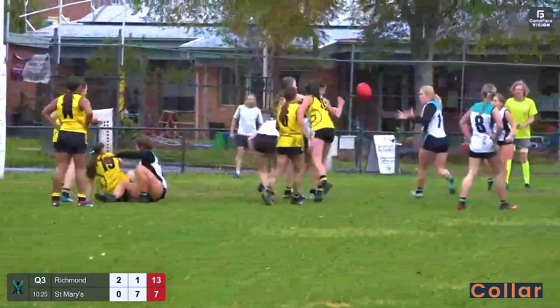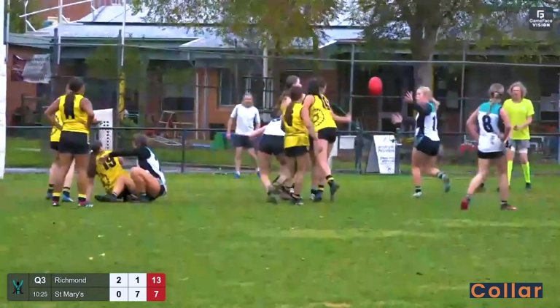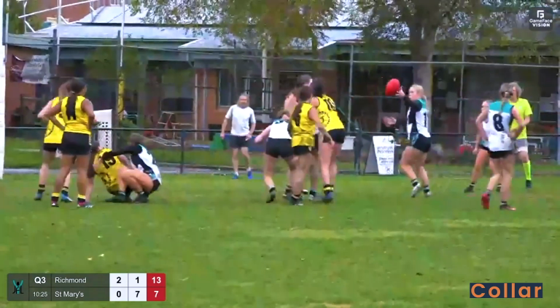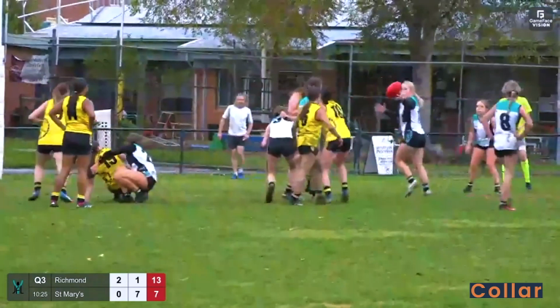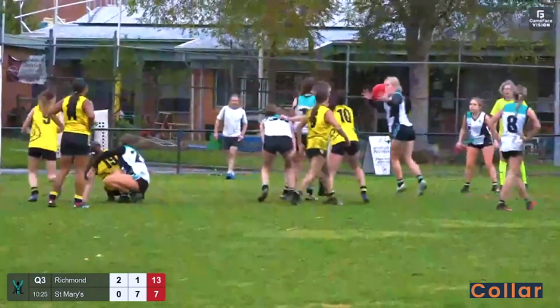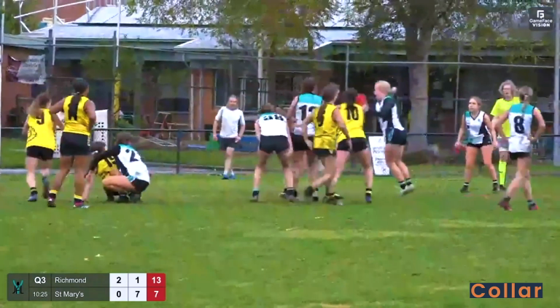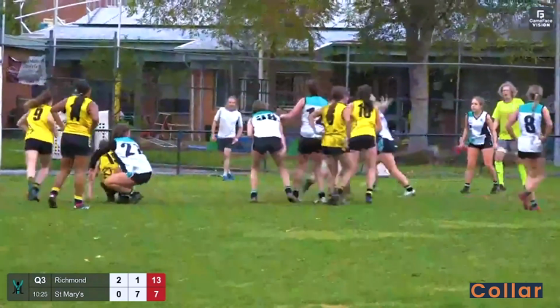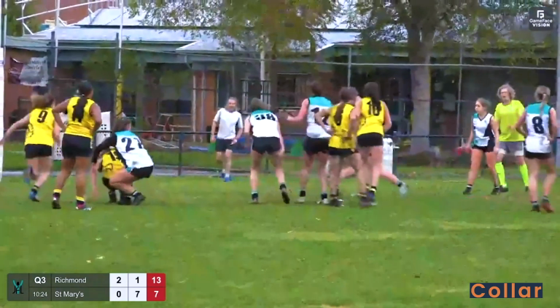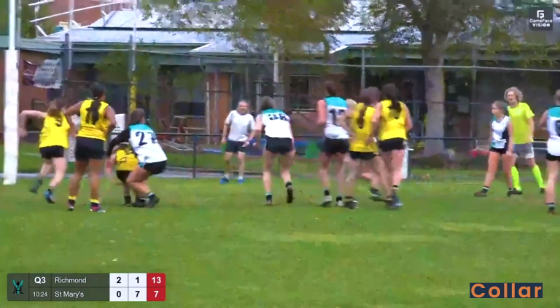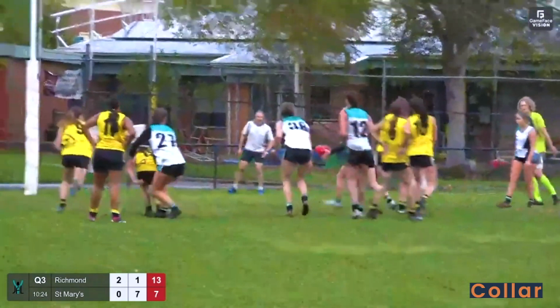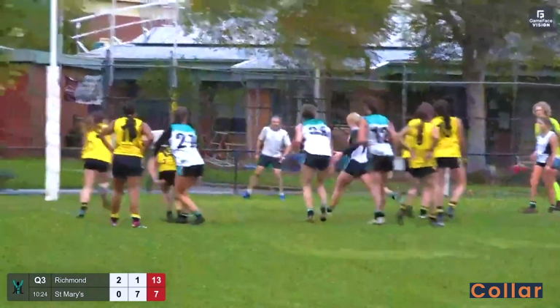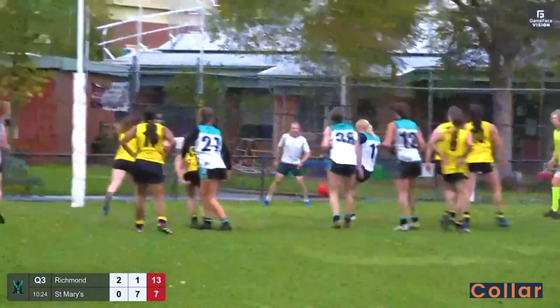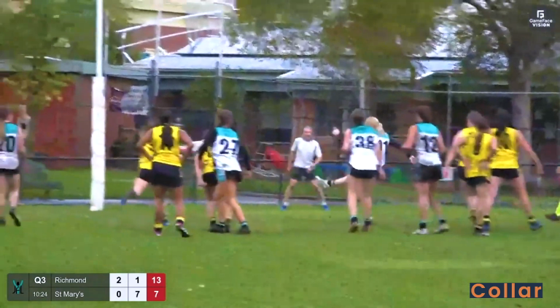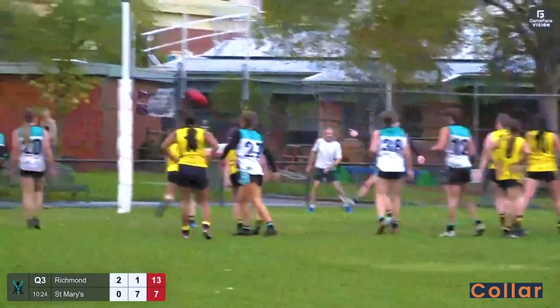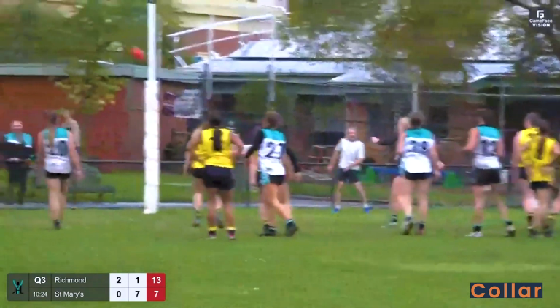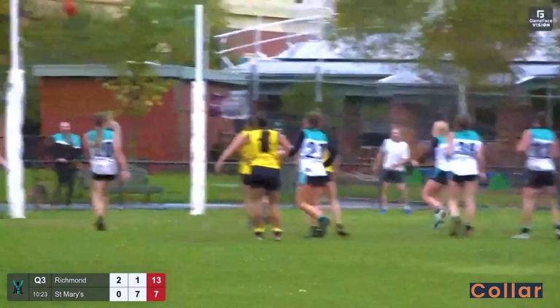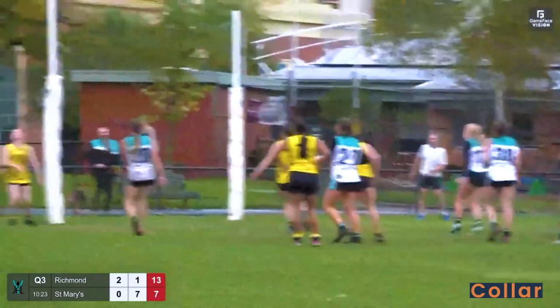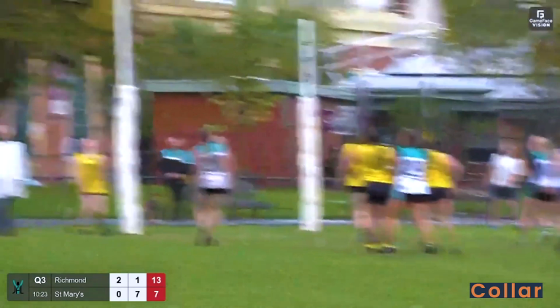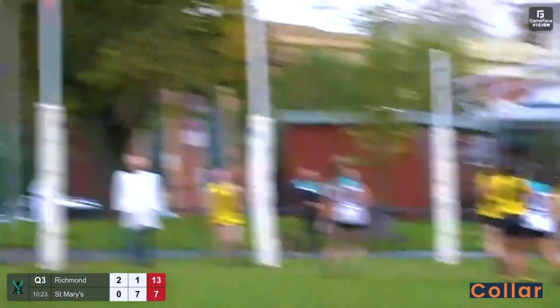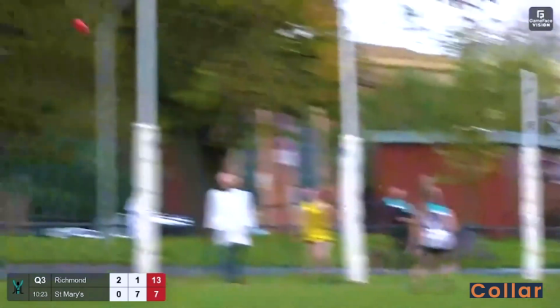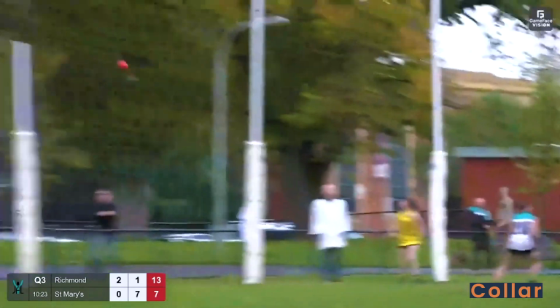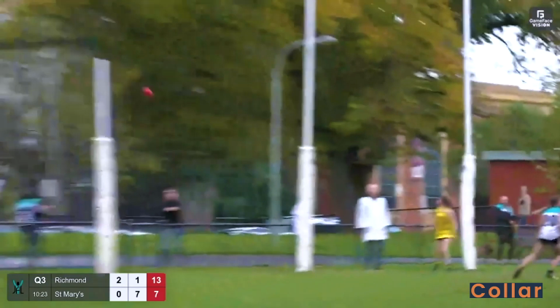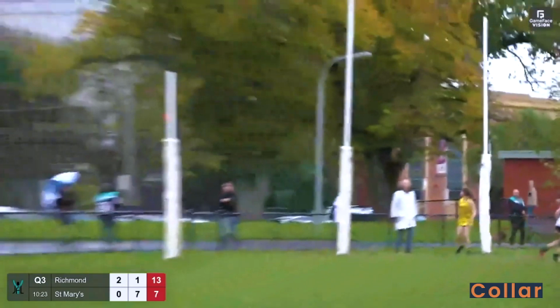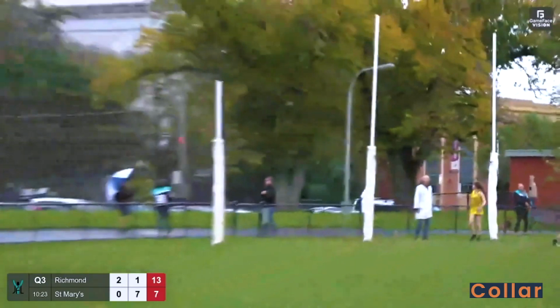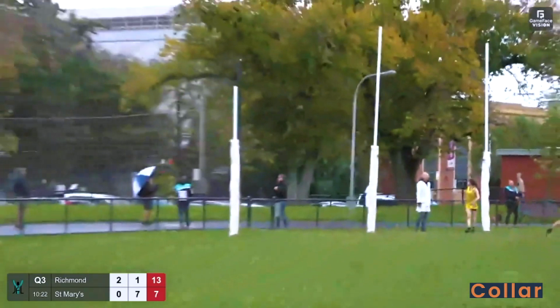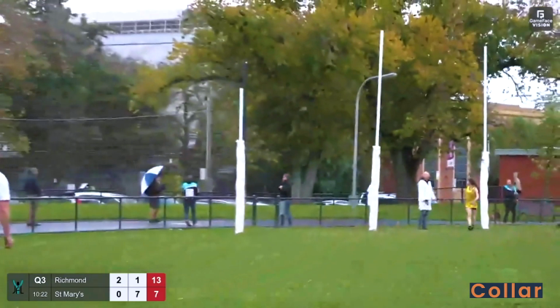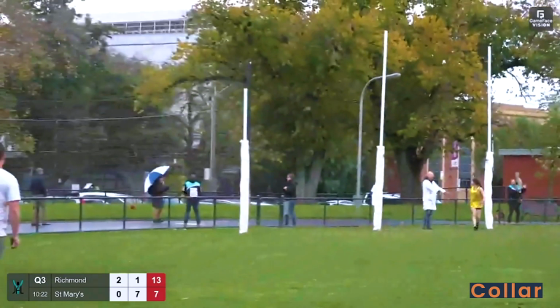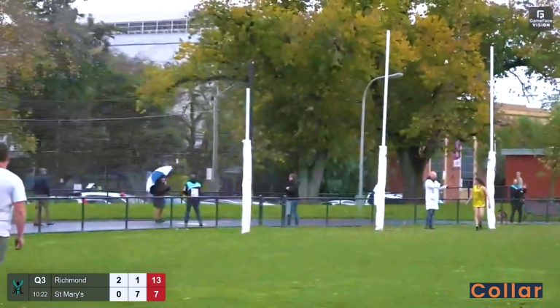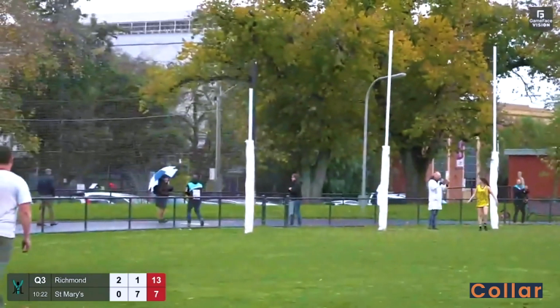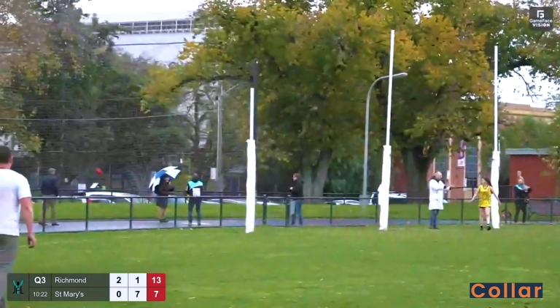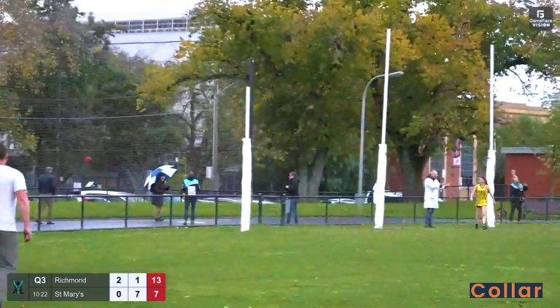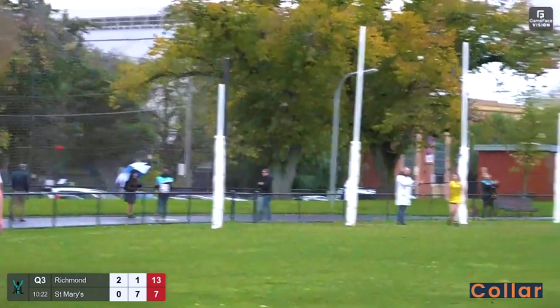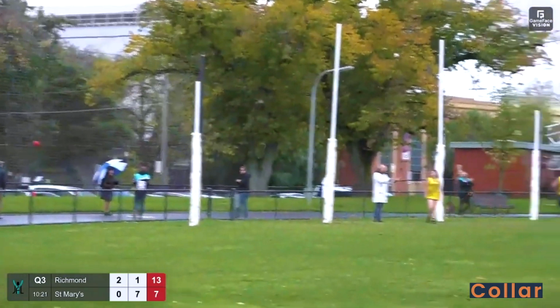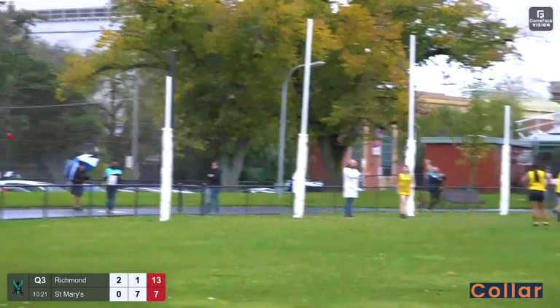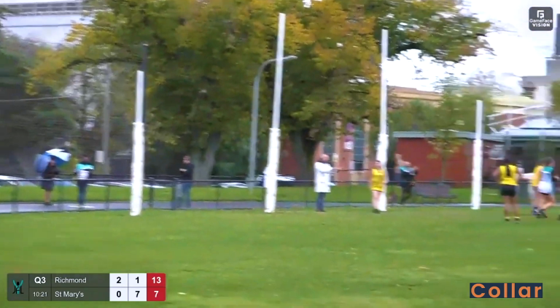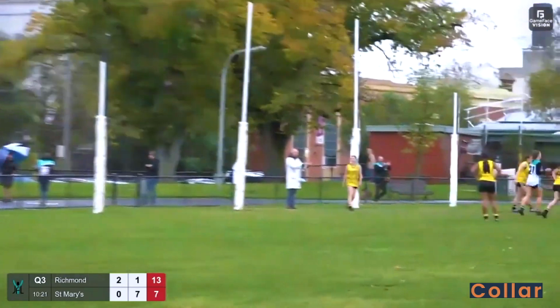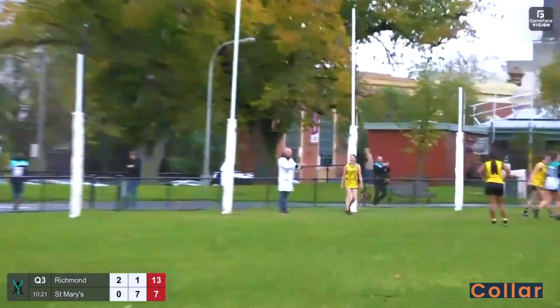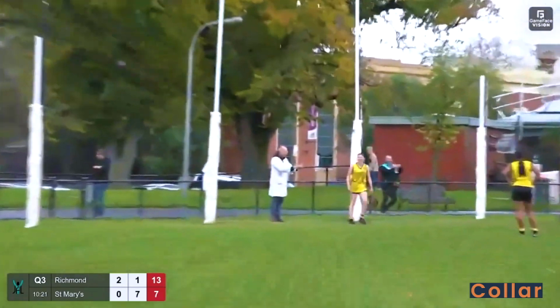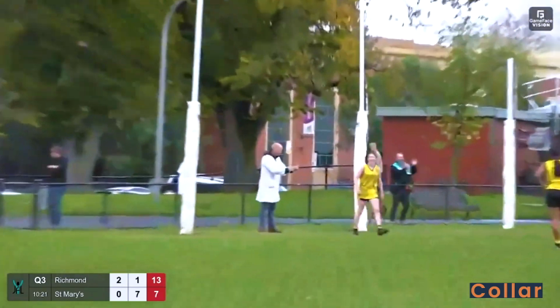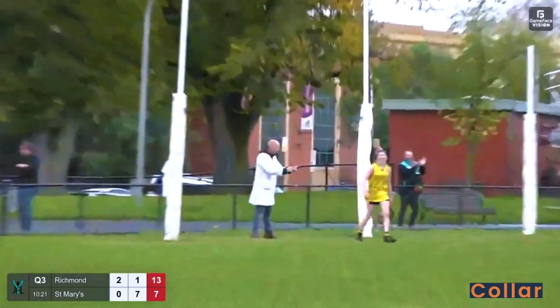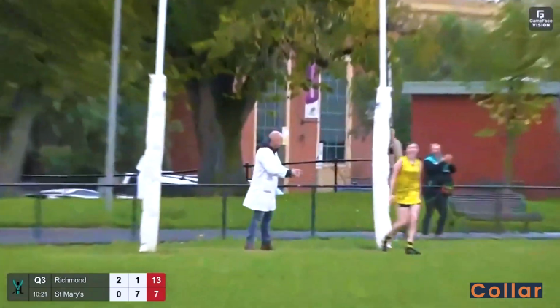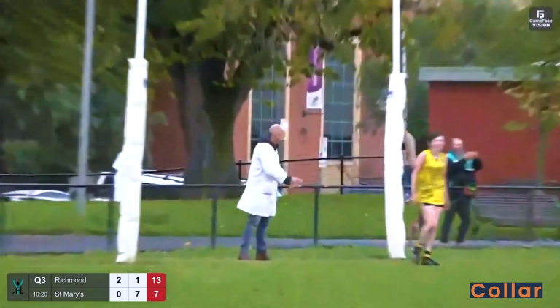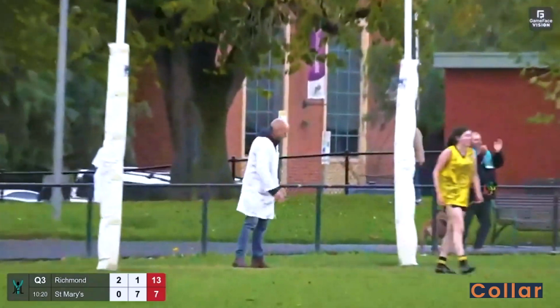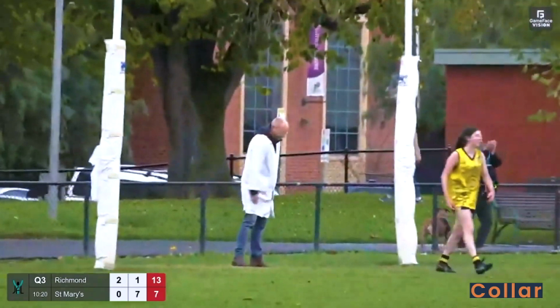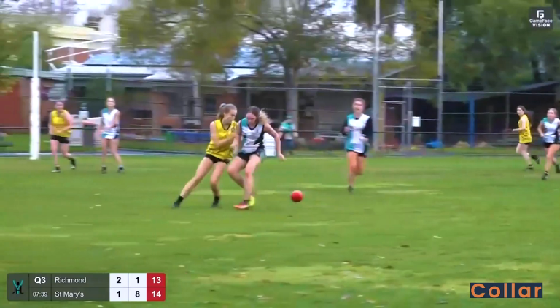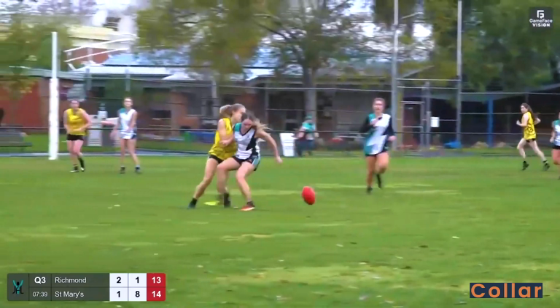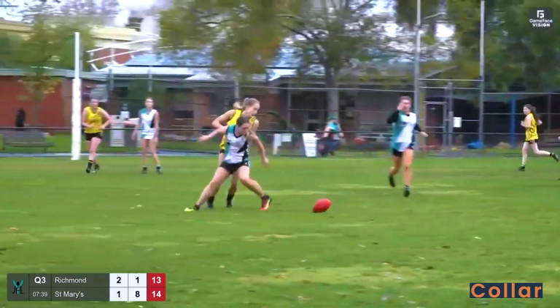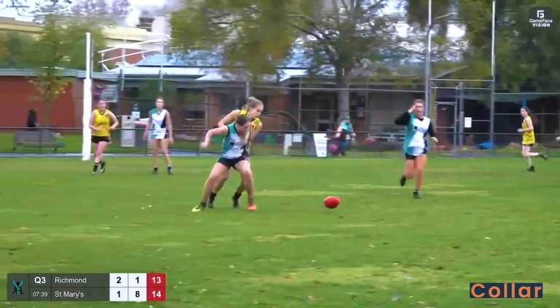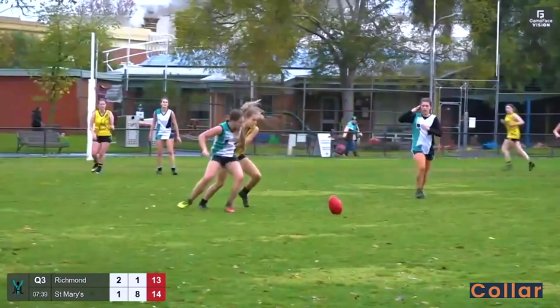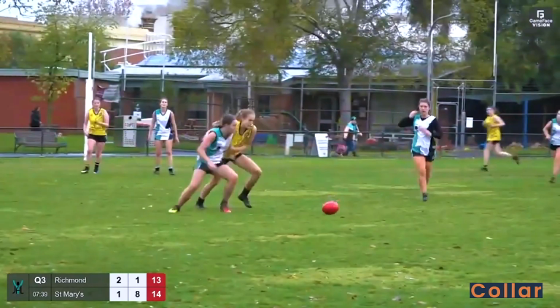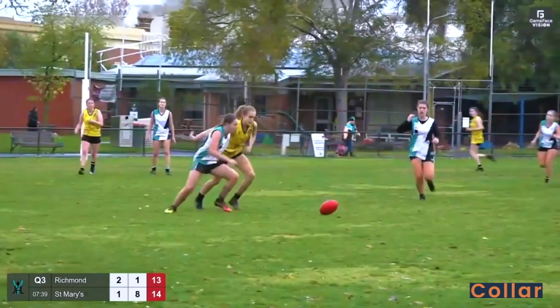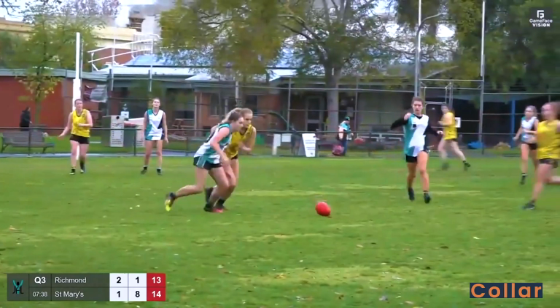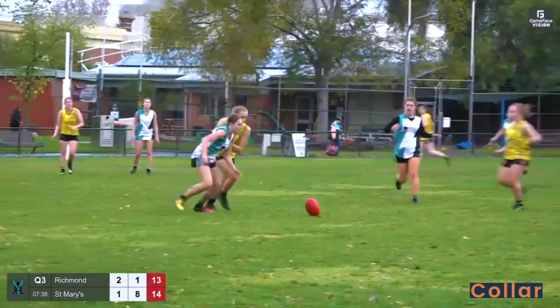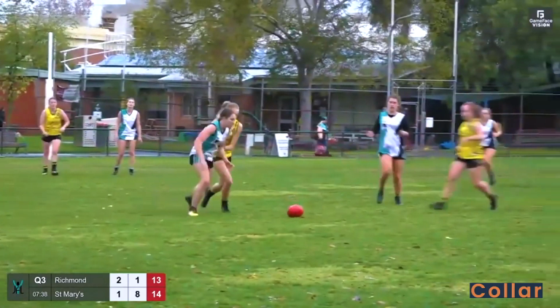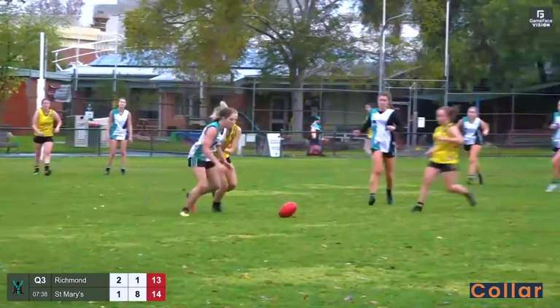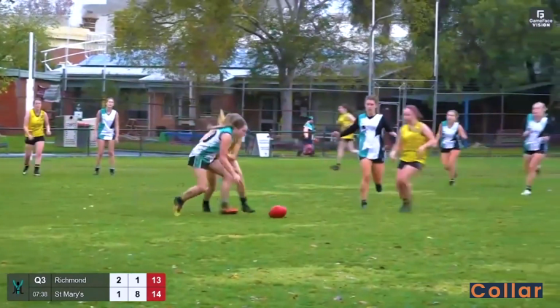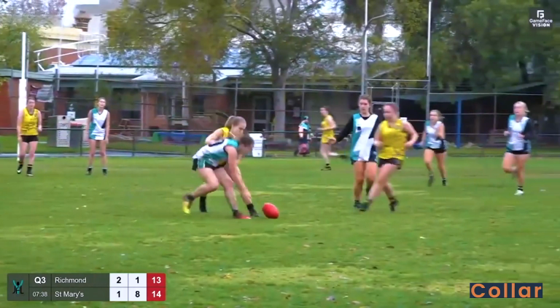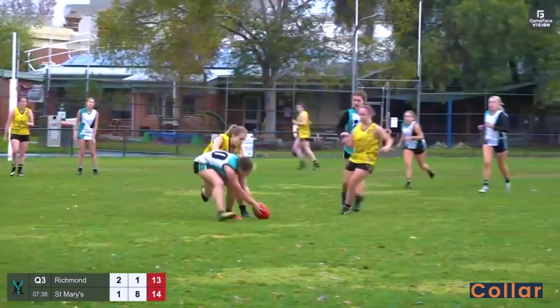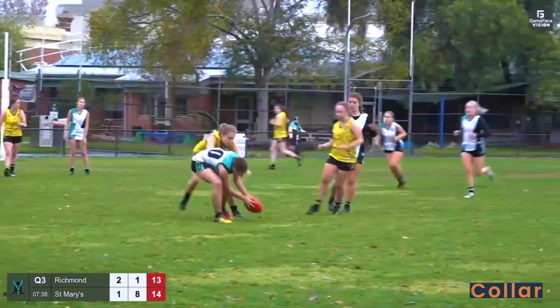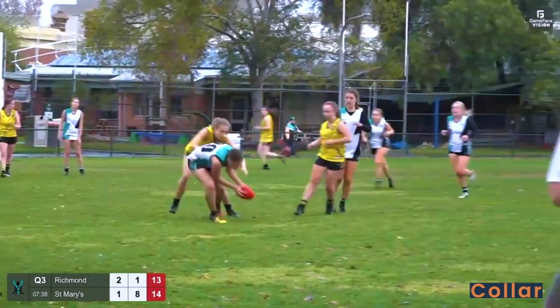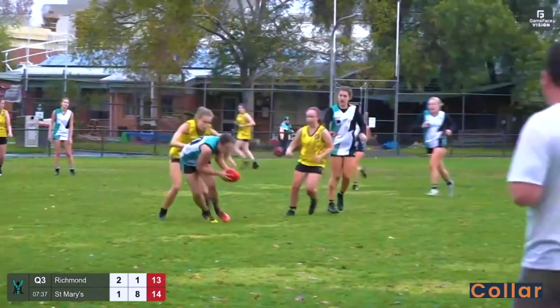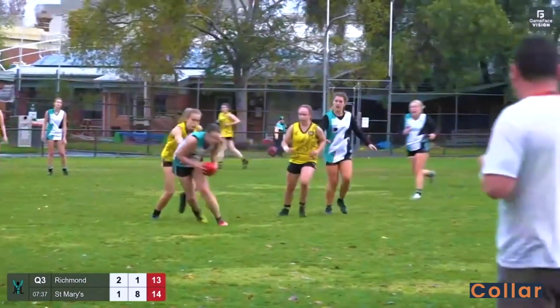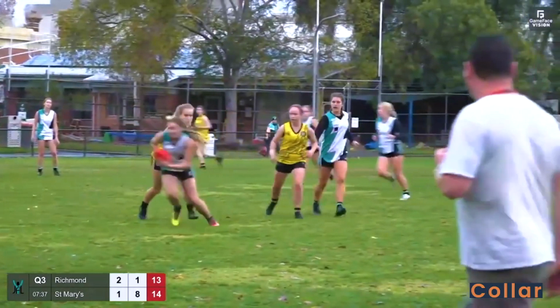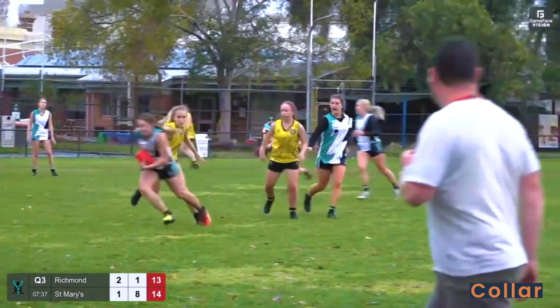Hard football at the moment. Convoy open goal! Puts it through! Real scrap and fight on for the football here.